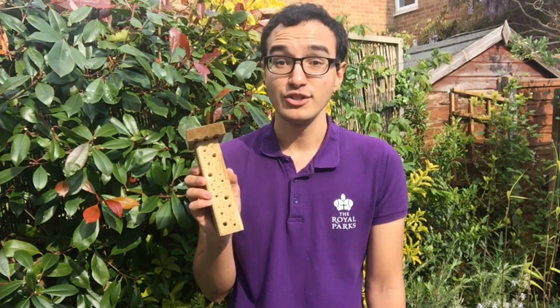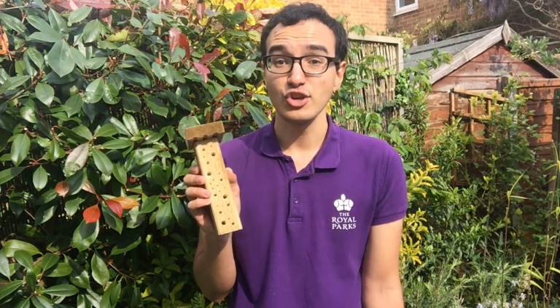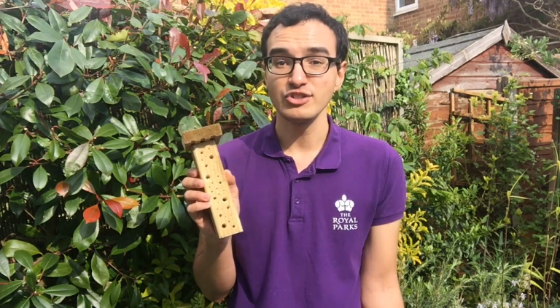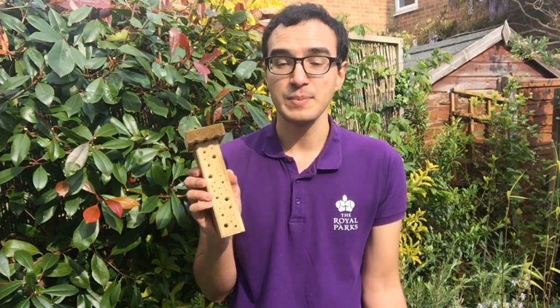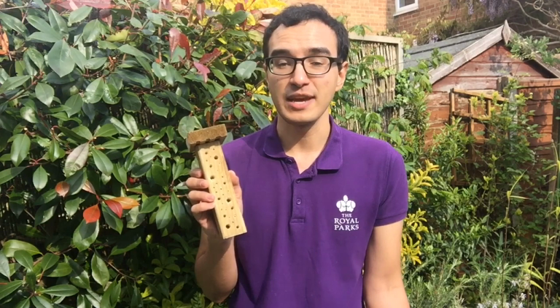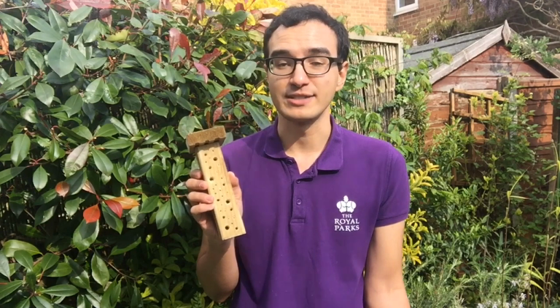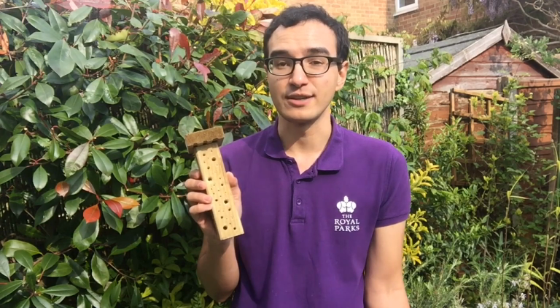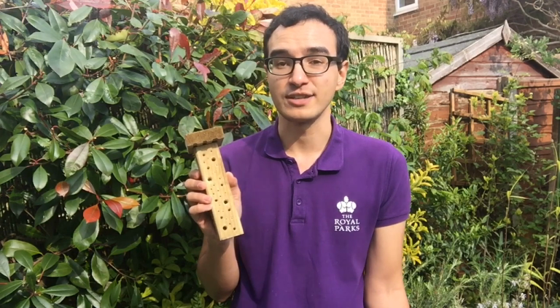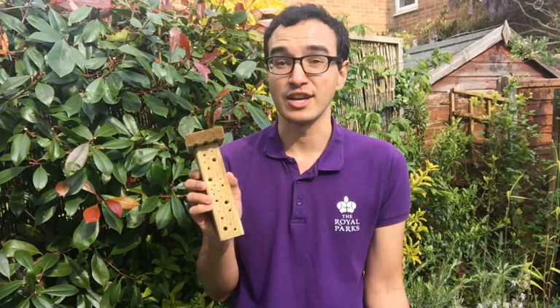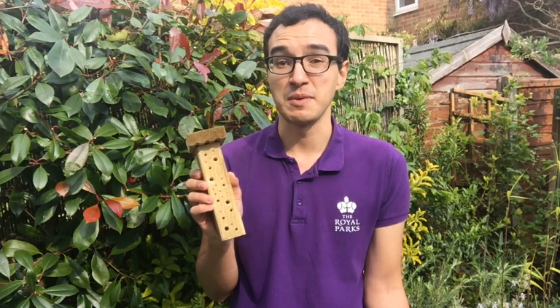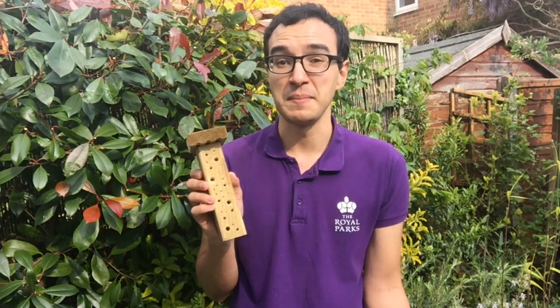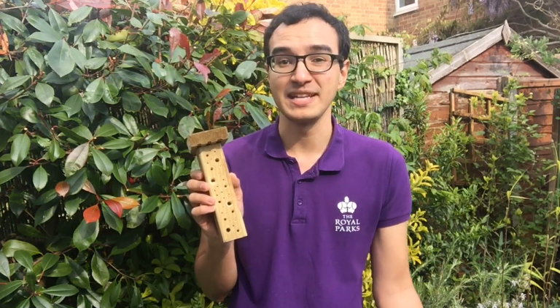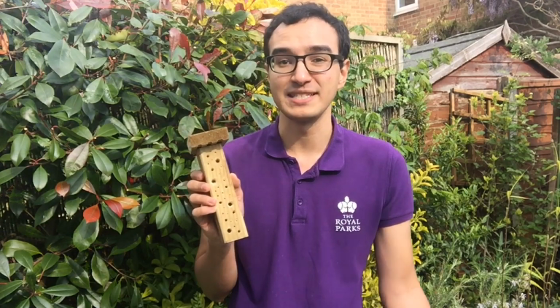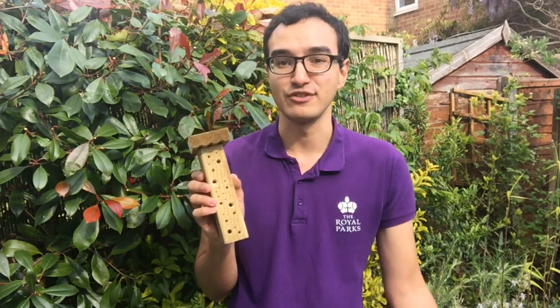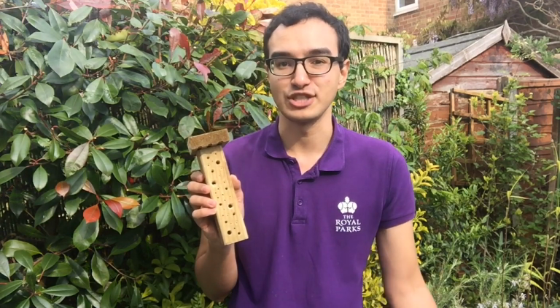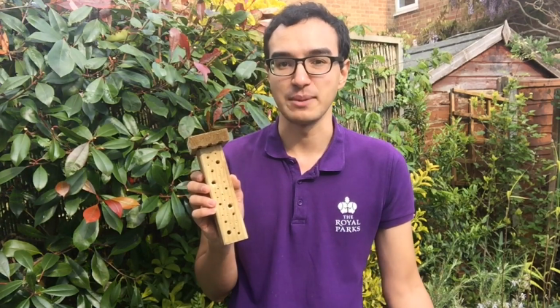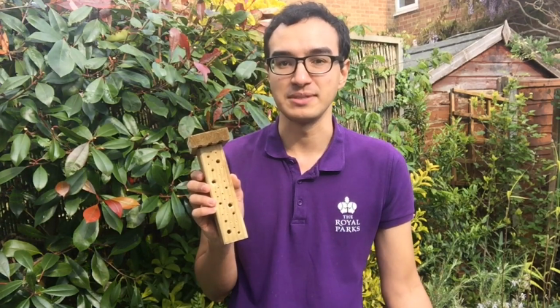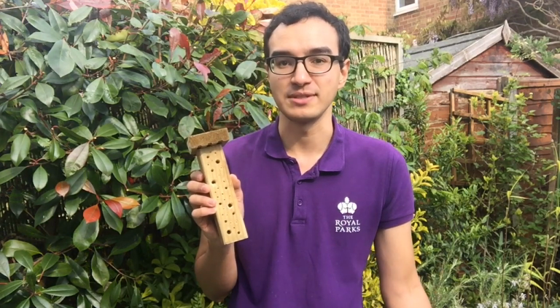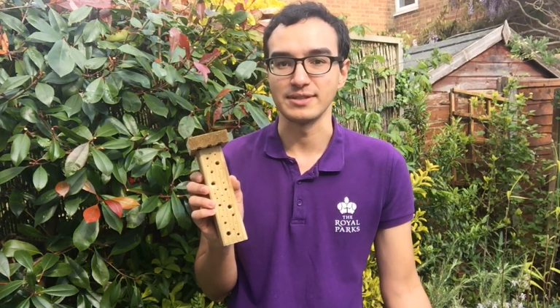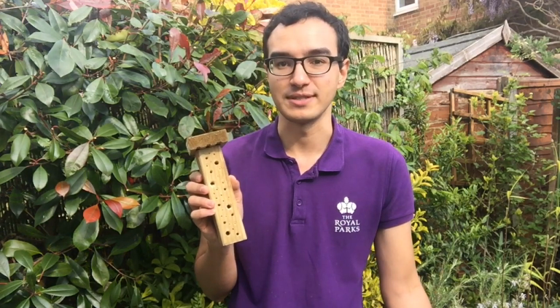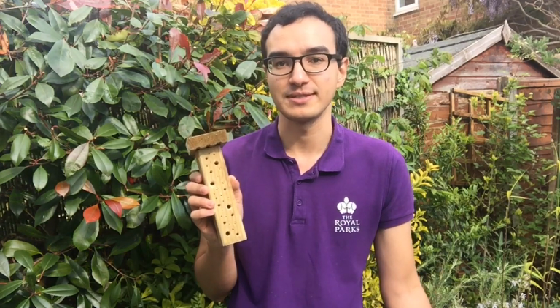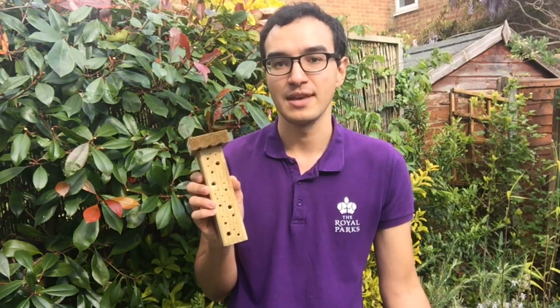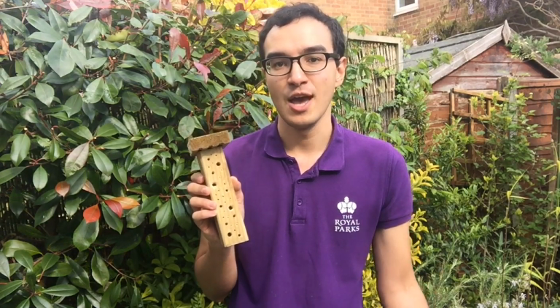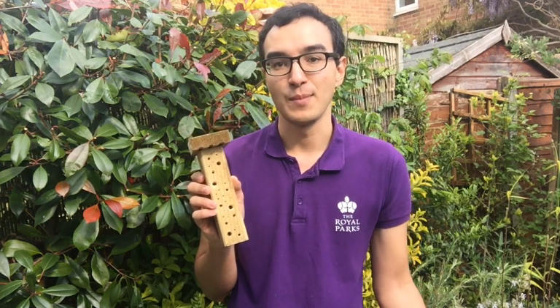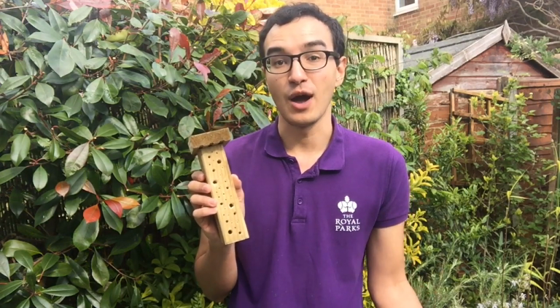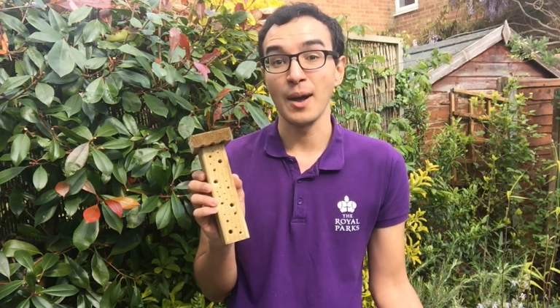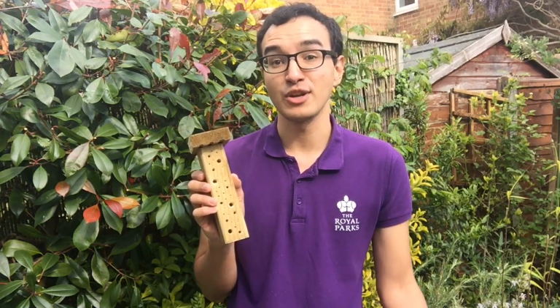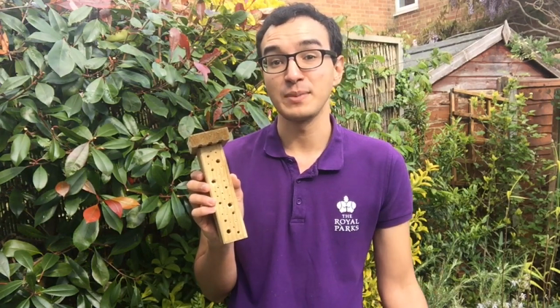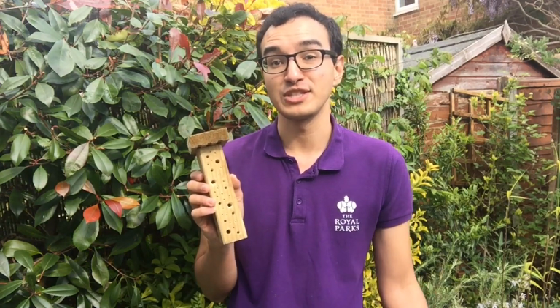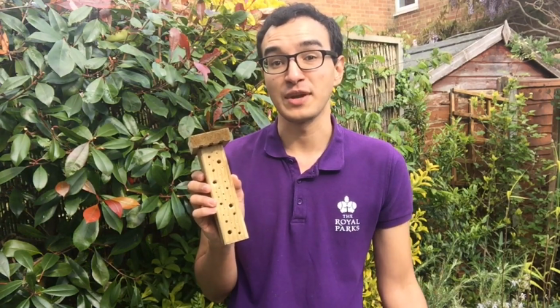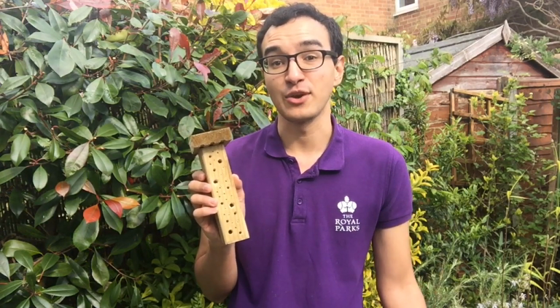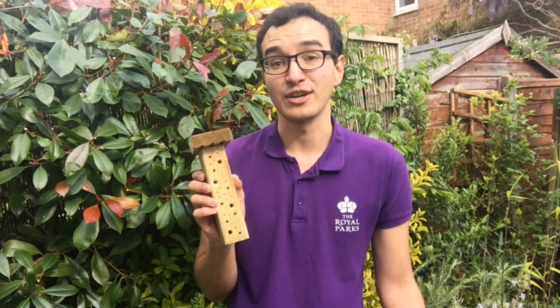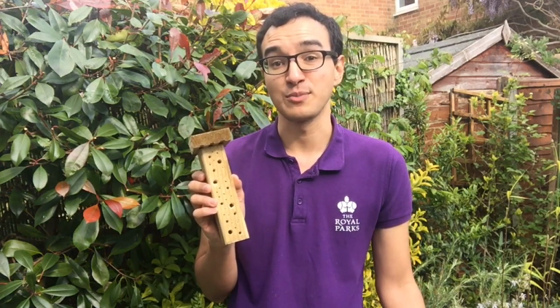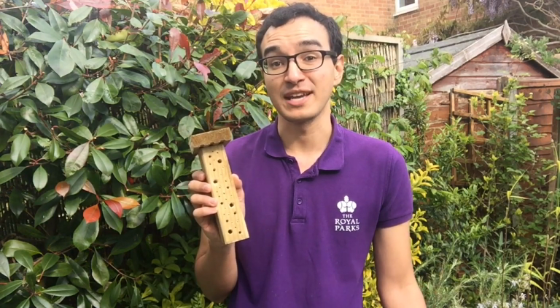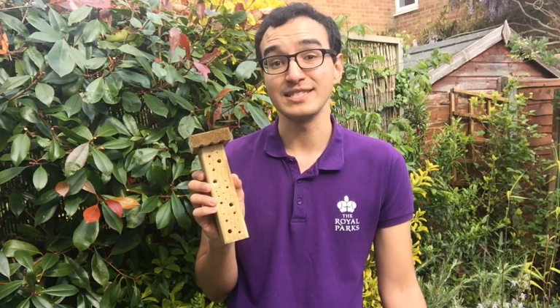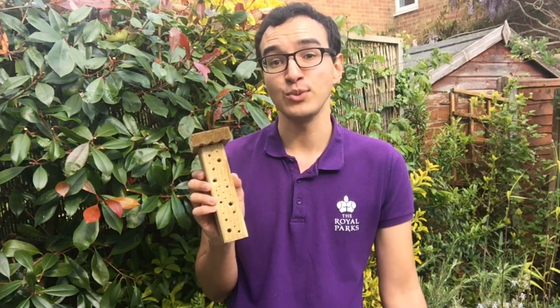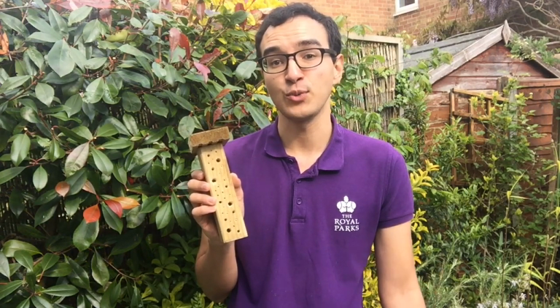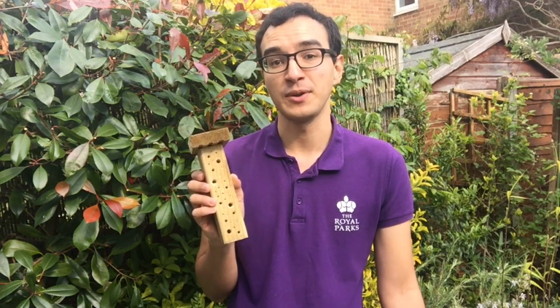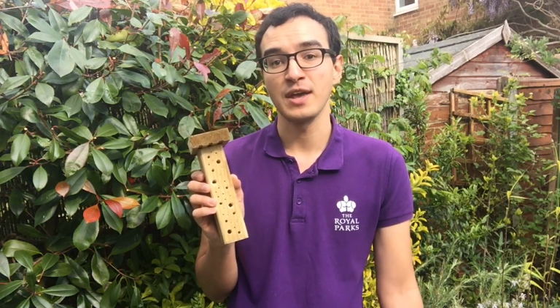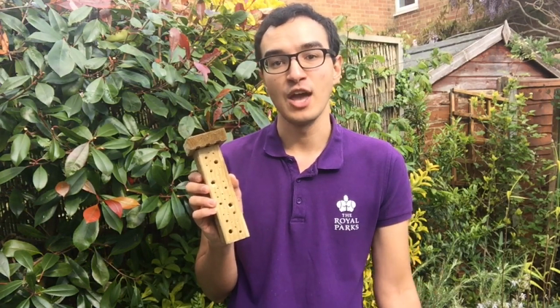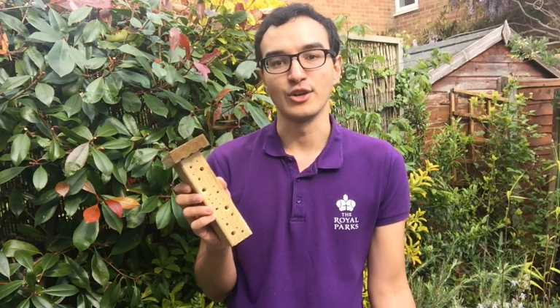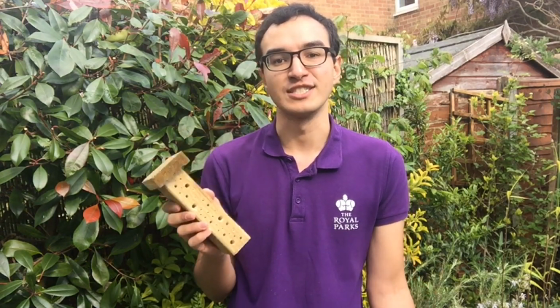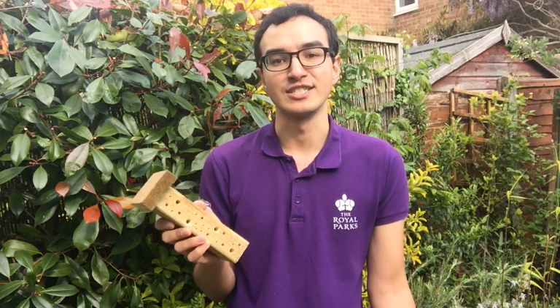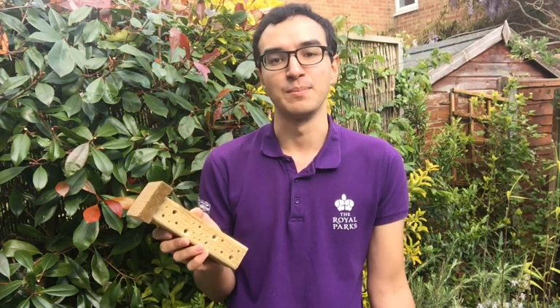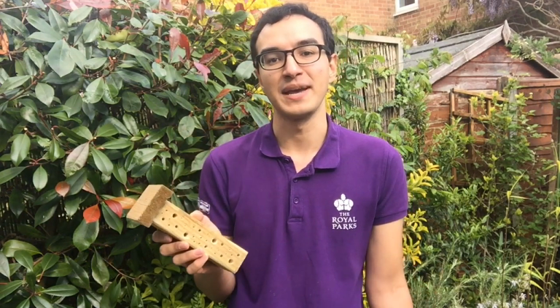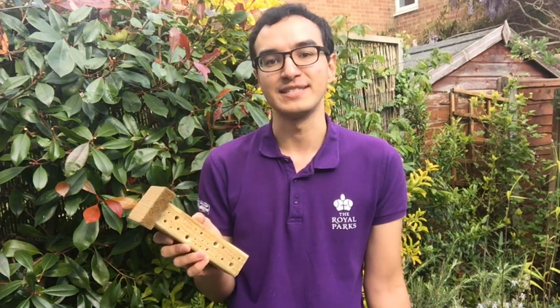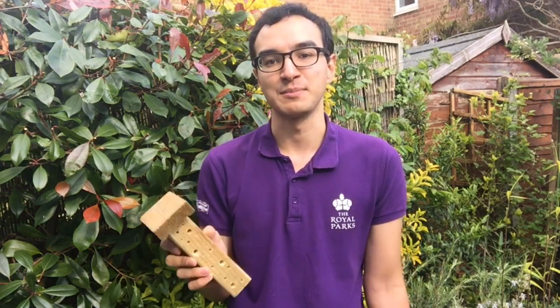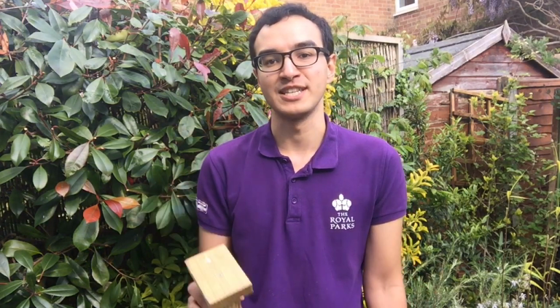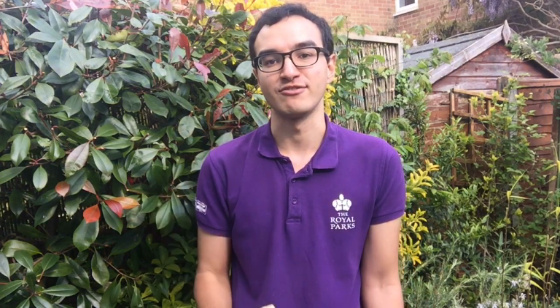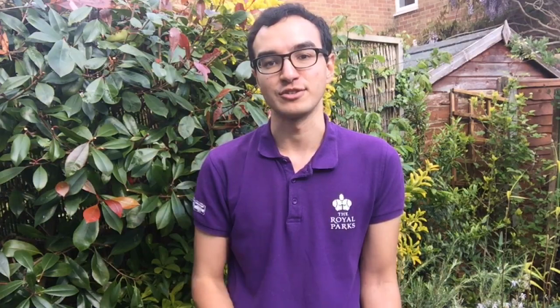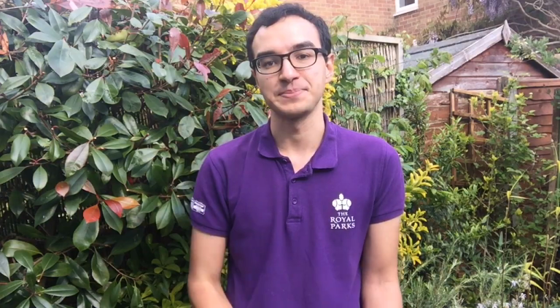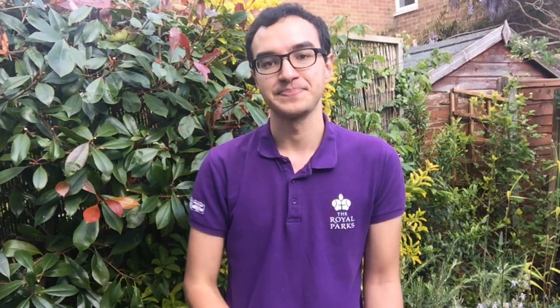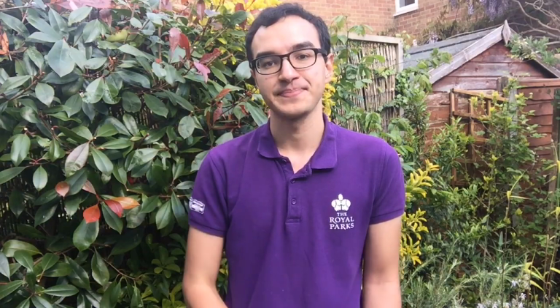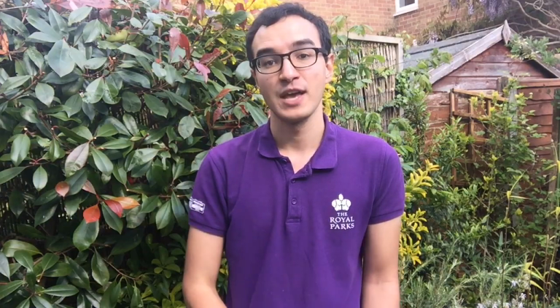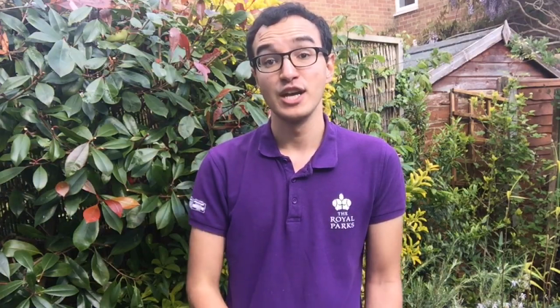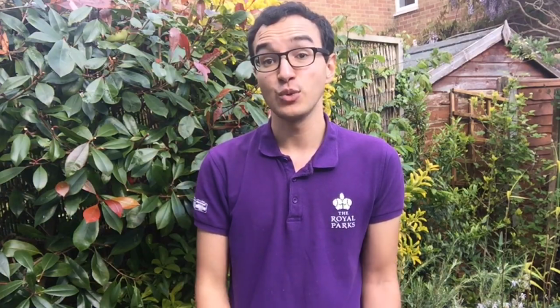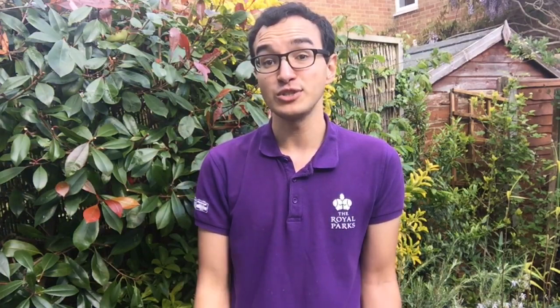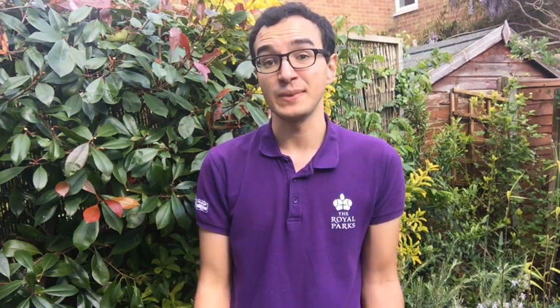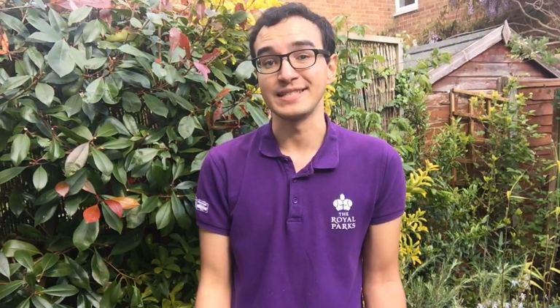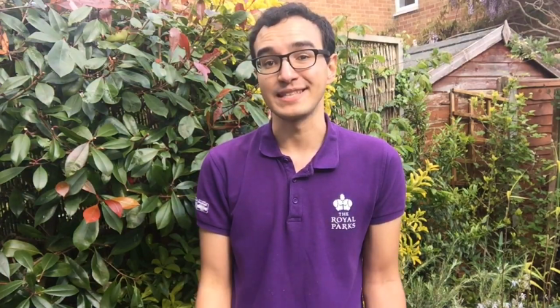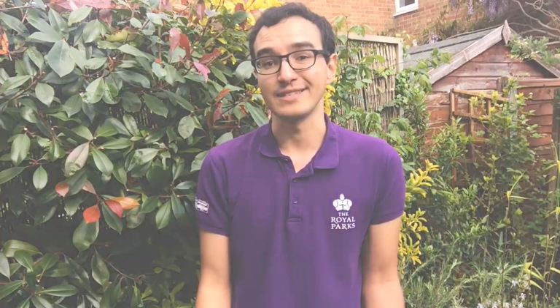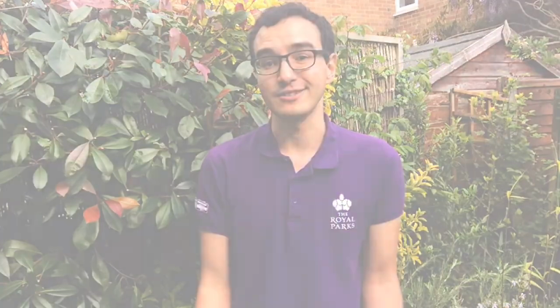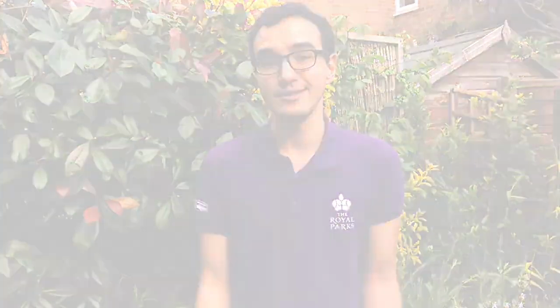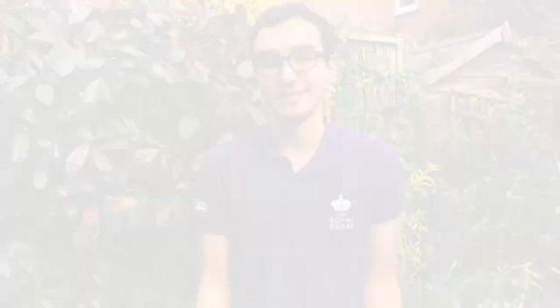Solitary bee hotels can come in many different shapes and sizes, but I'm going to be showing you how to make a simple one using some basic materials. So what do we need to get started?